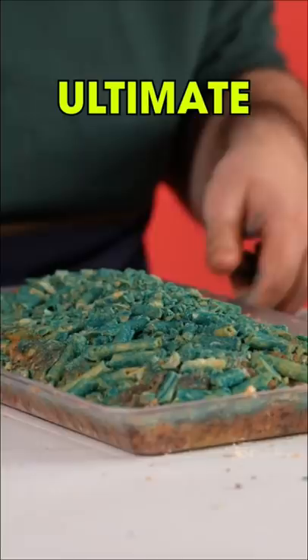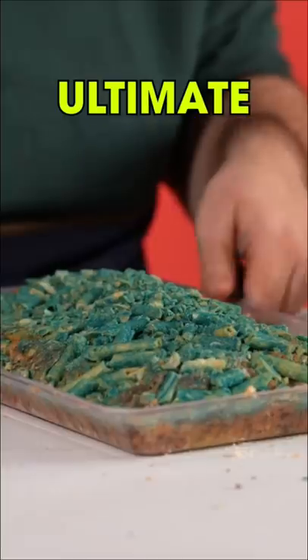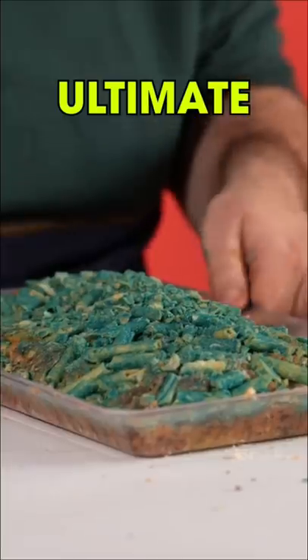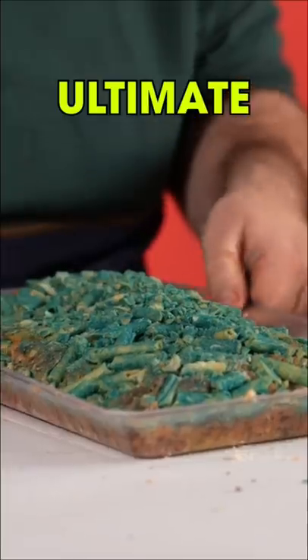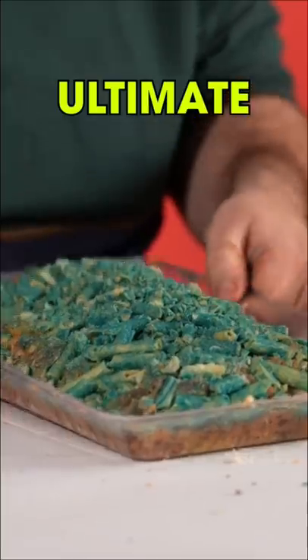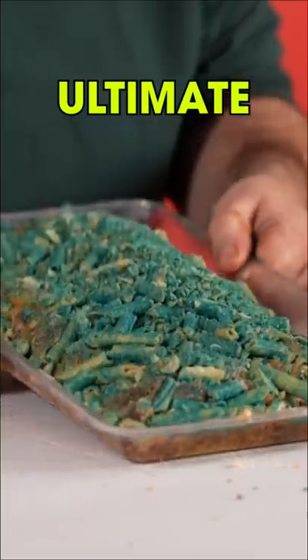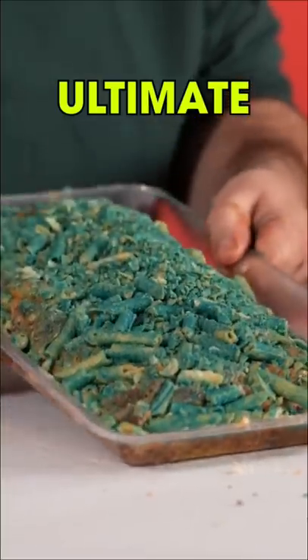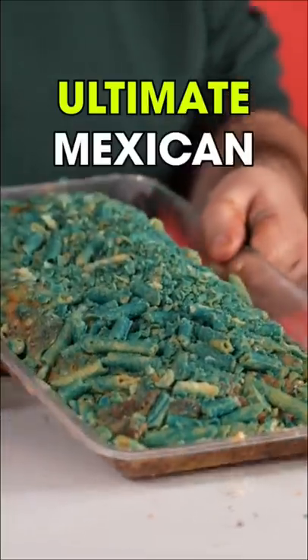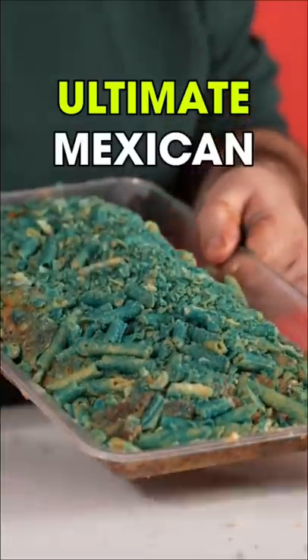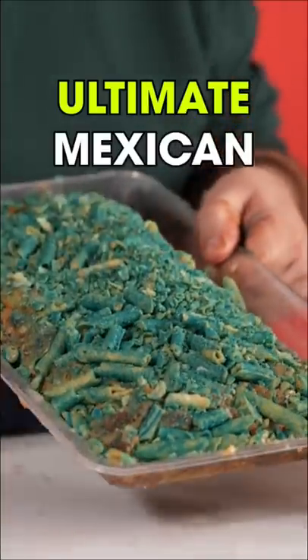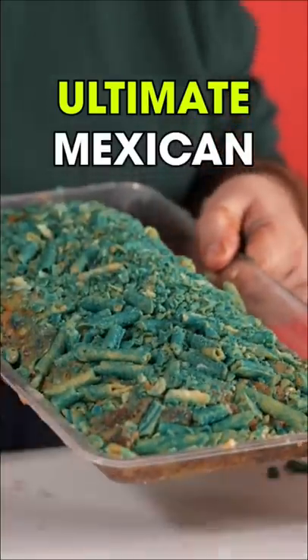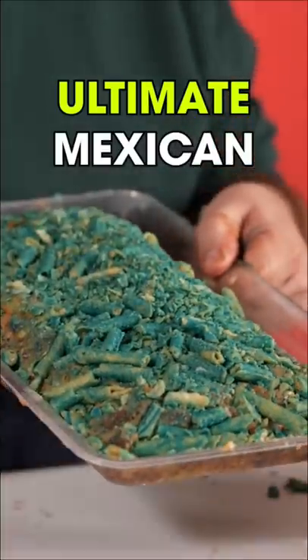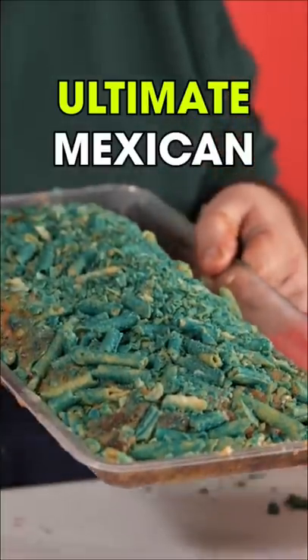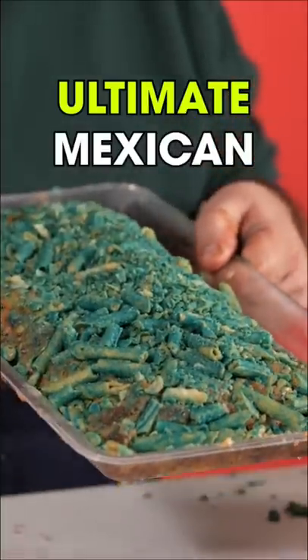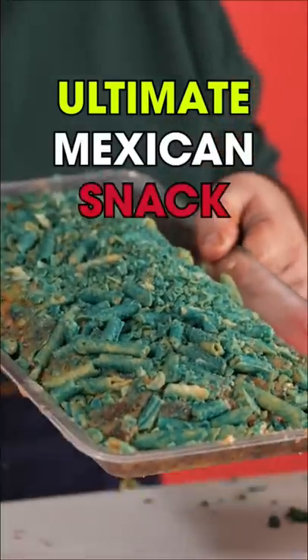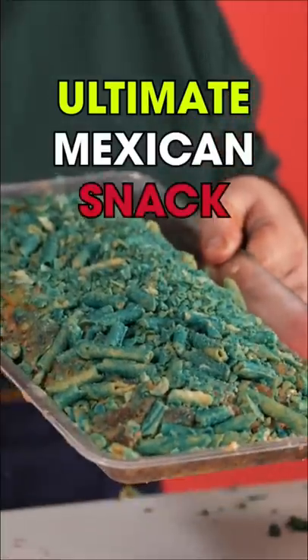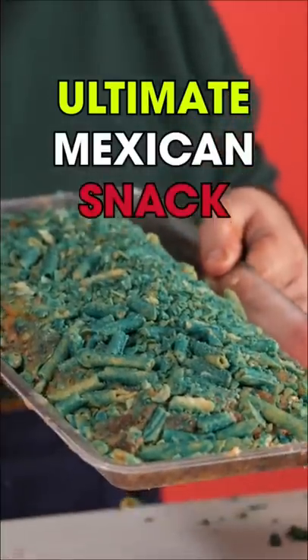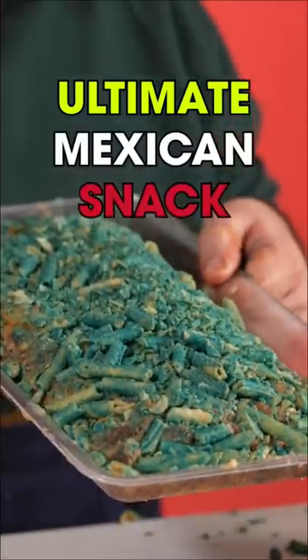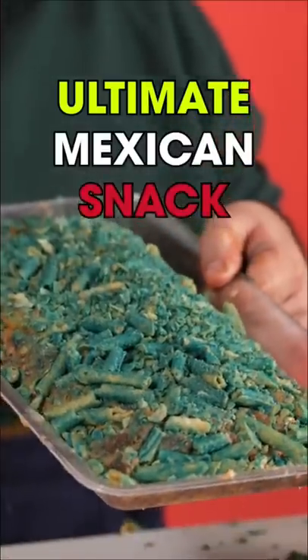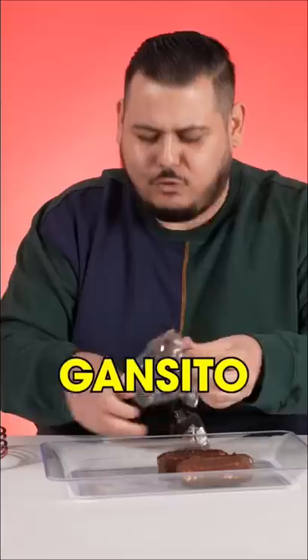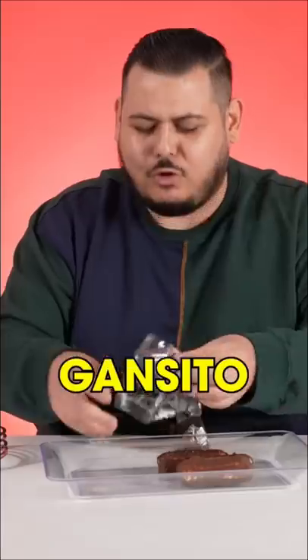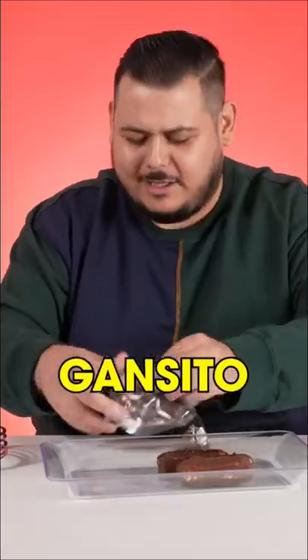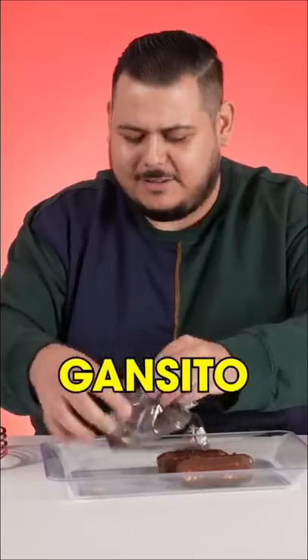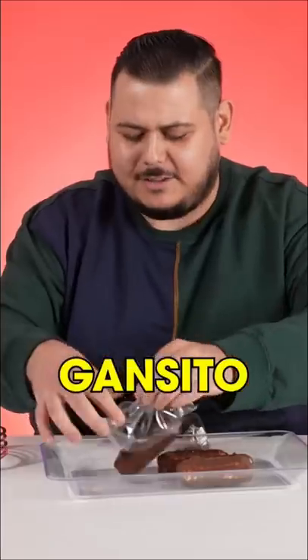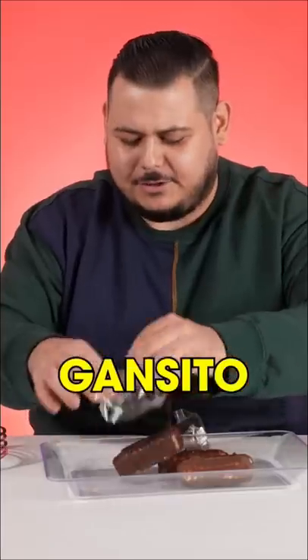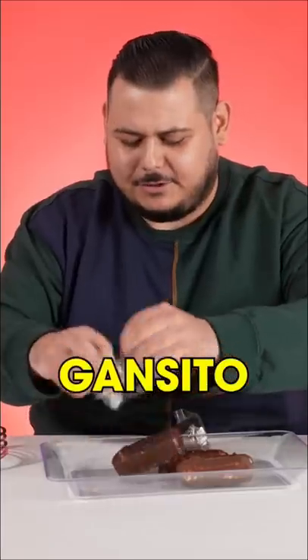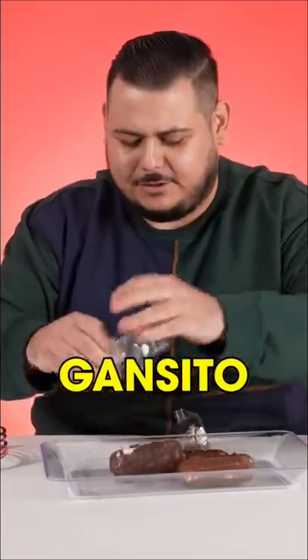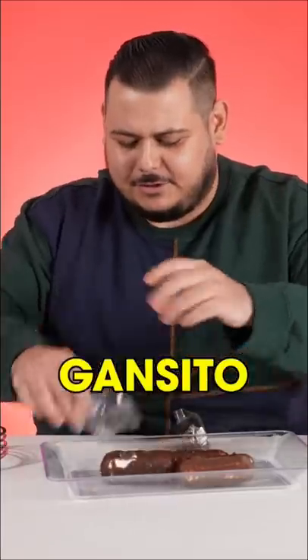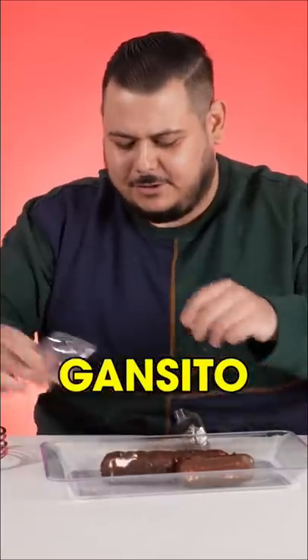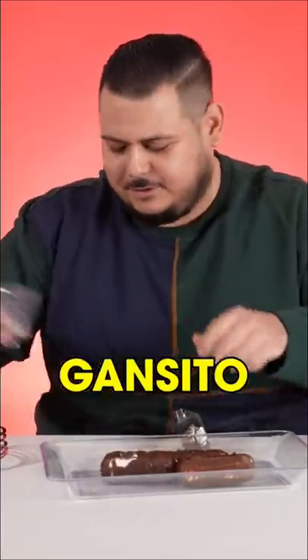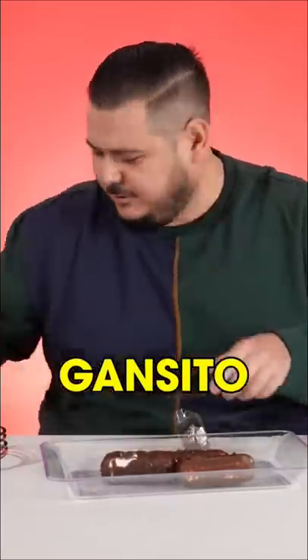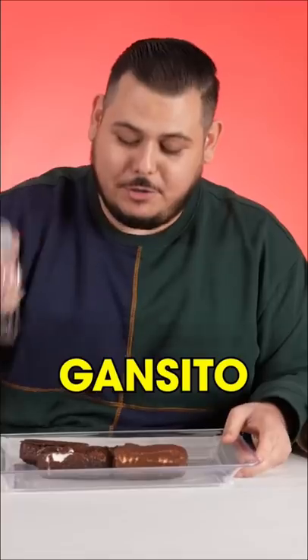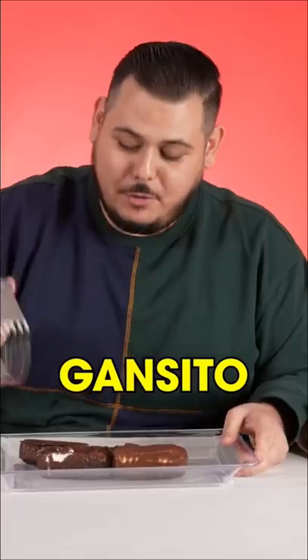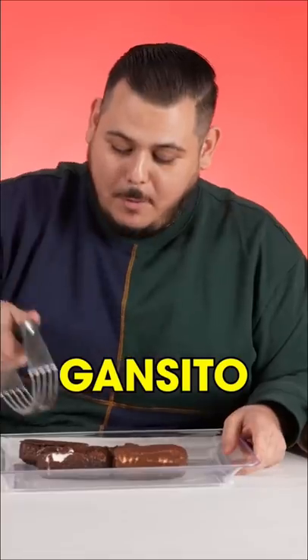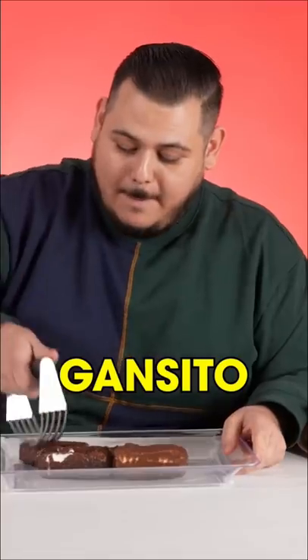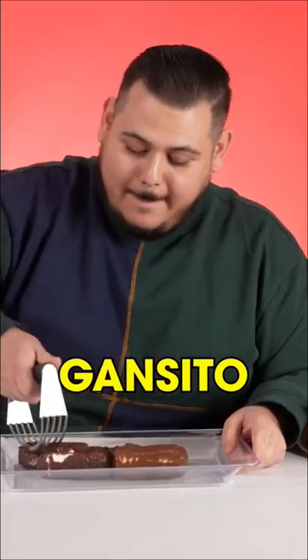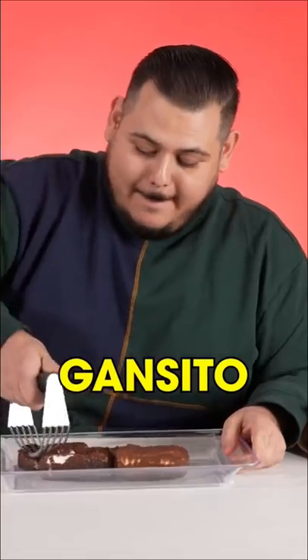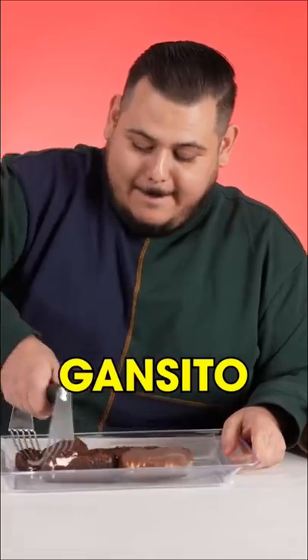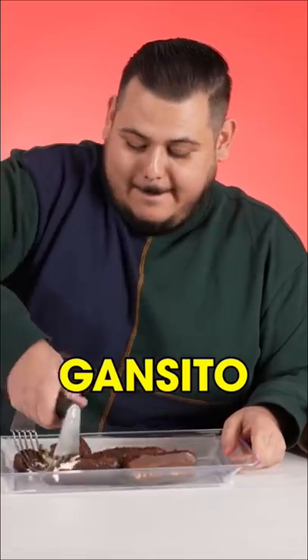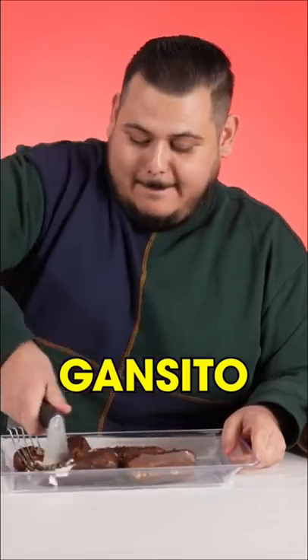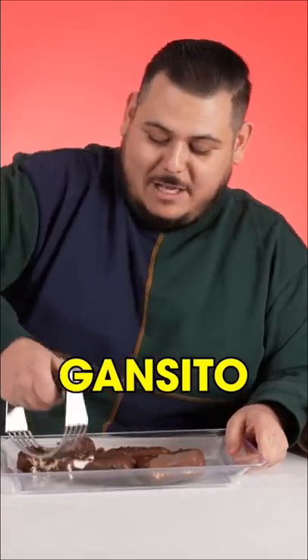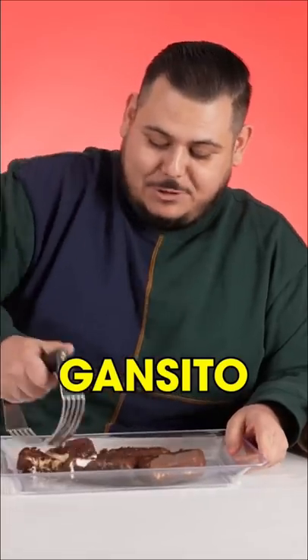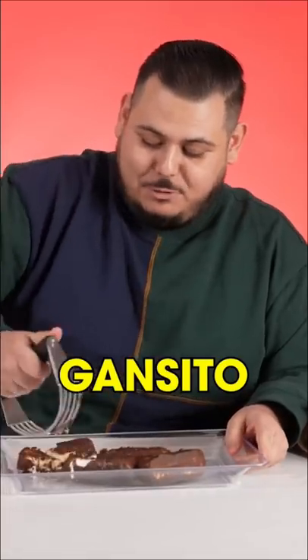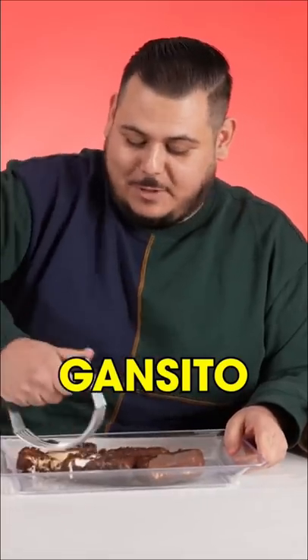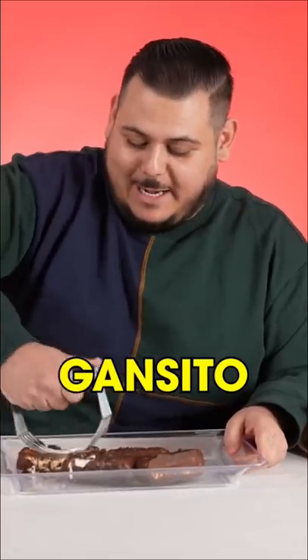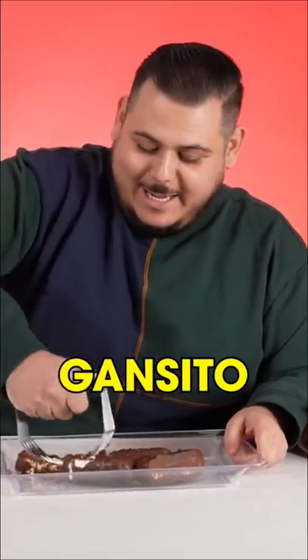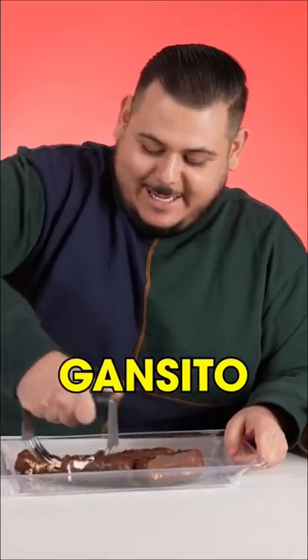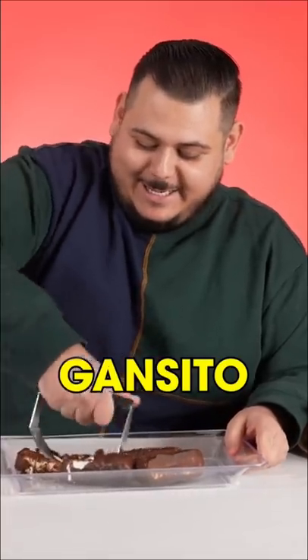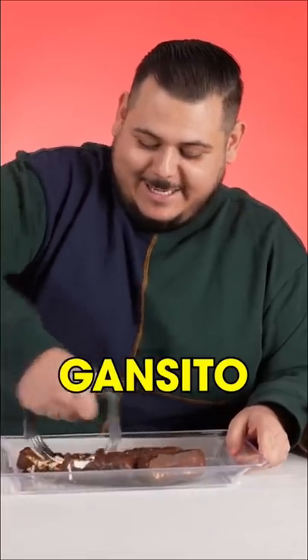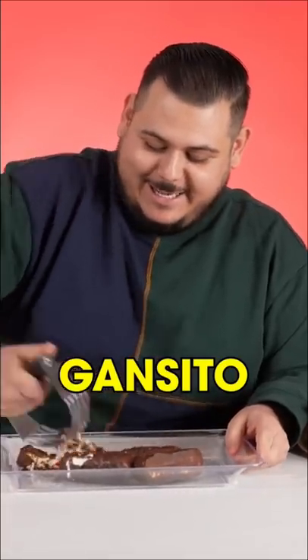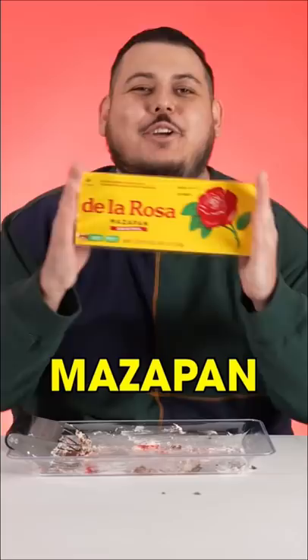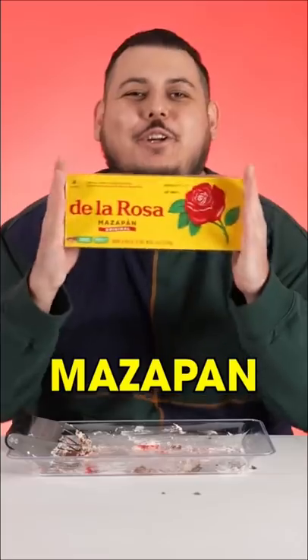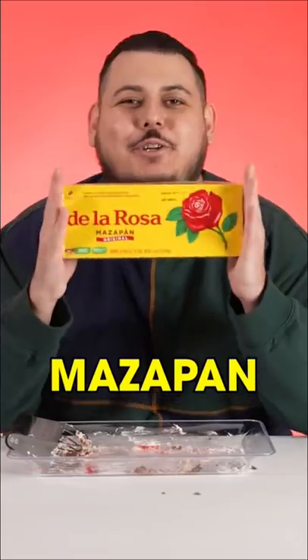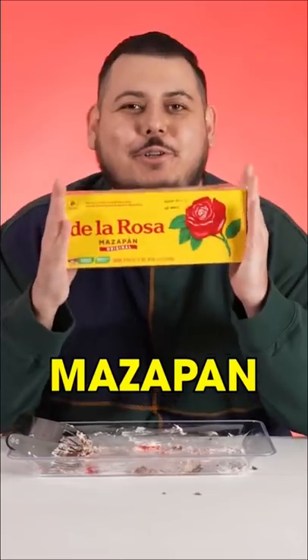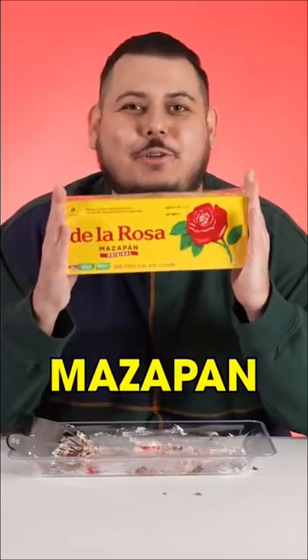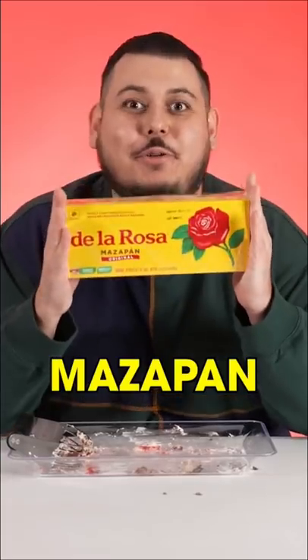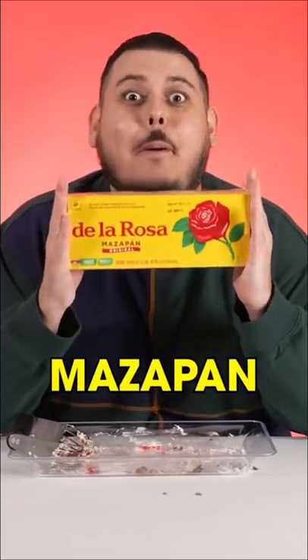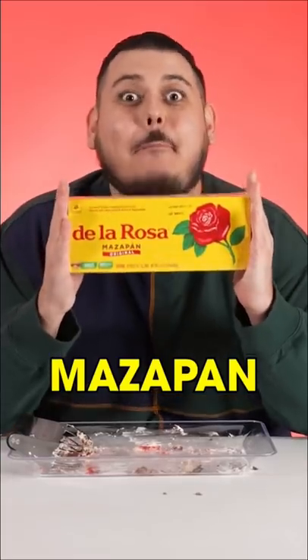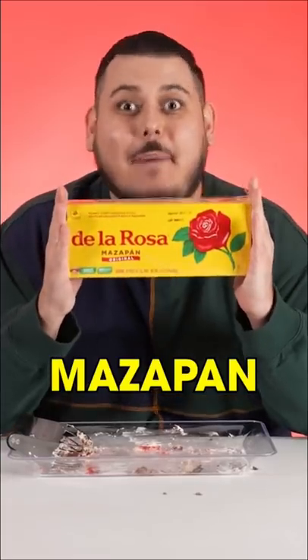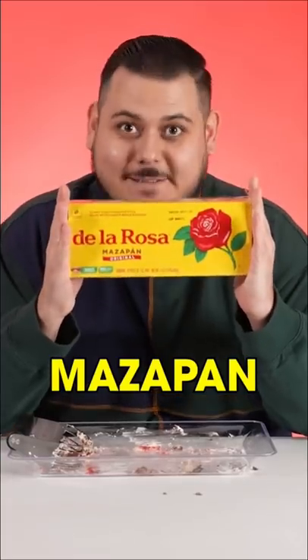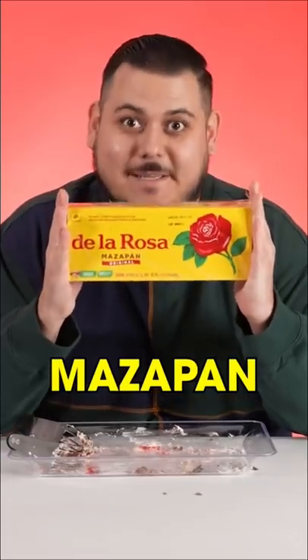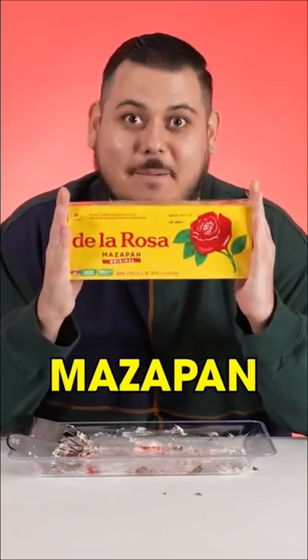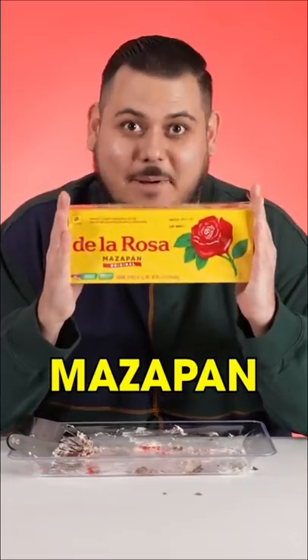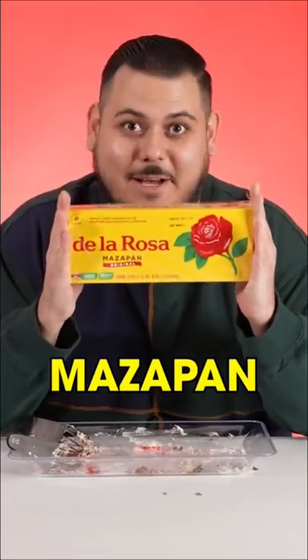Ultimate Mexican snack. You have to start off with Gansito. Machucar. Good old mazapan.